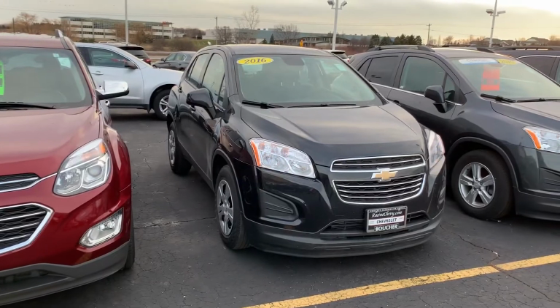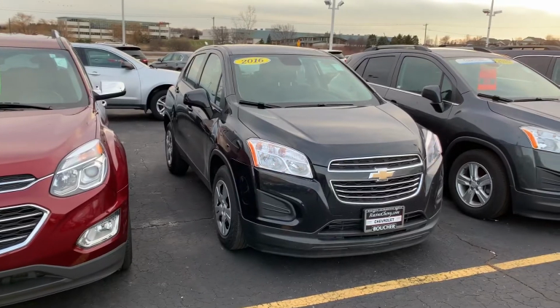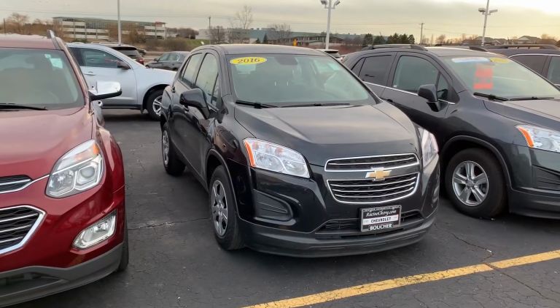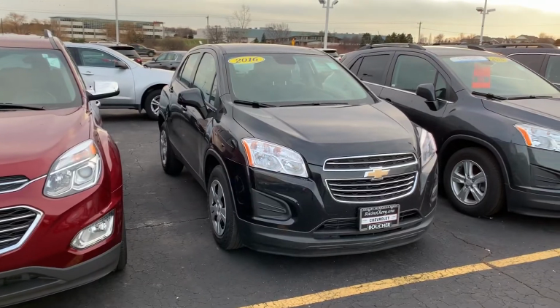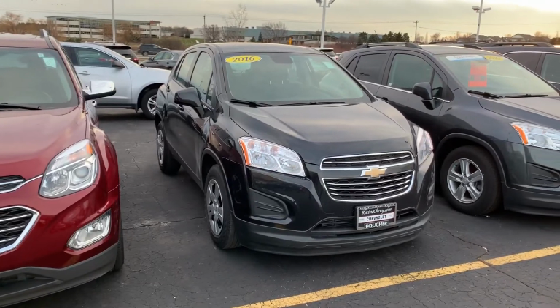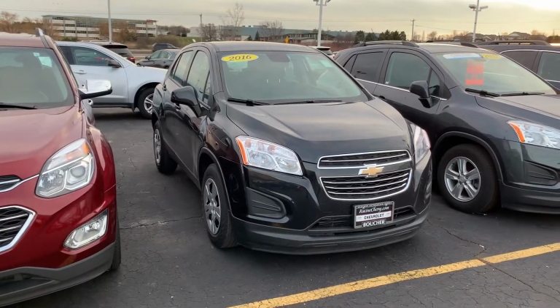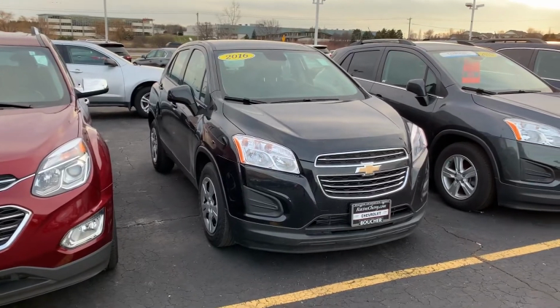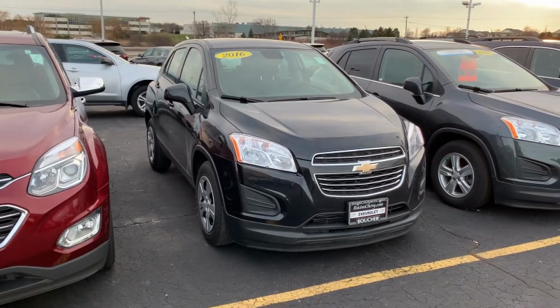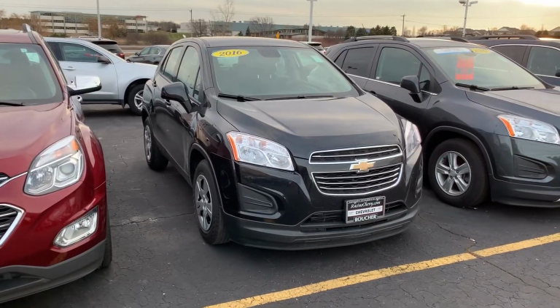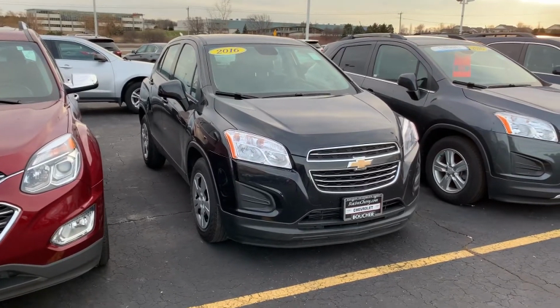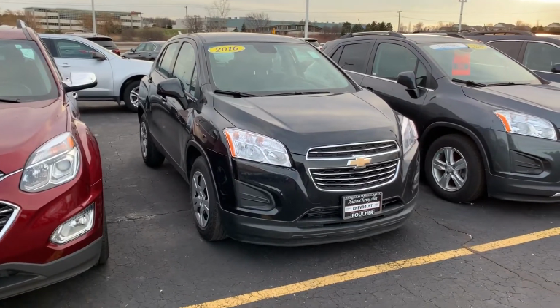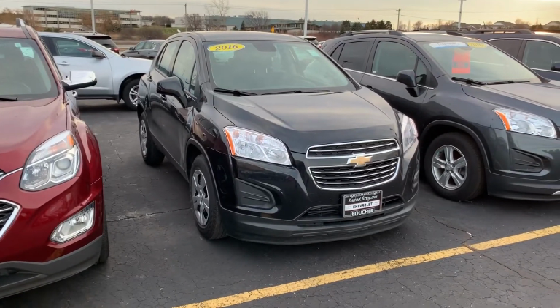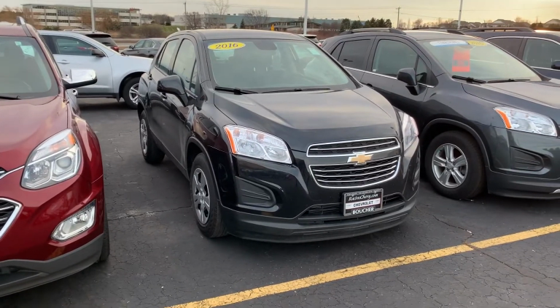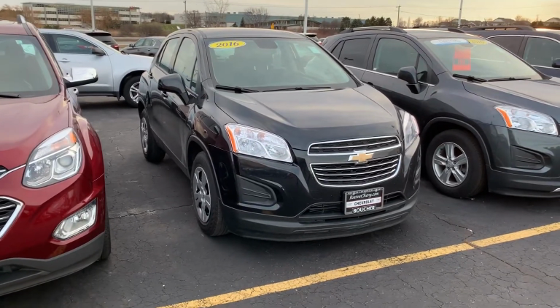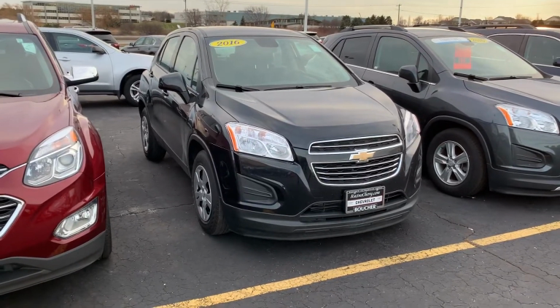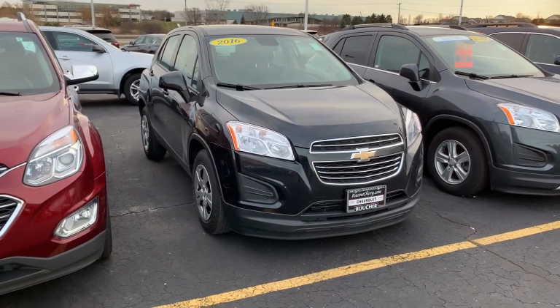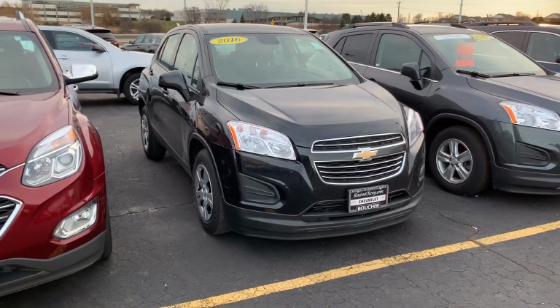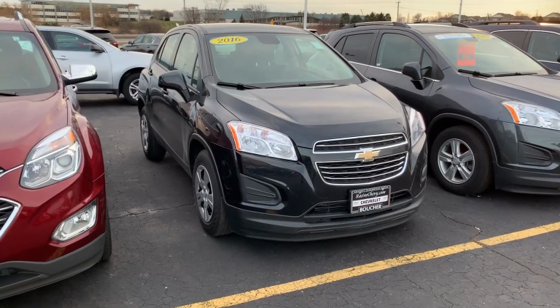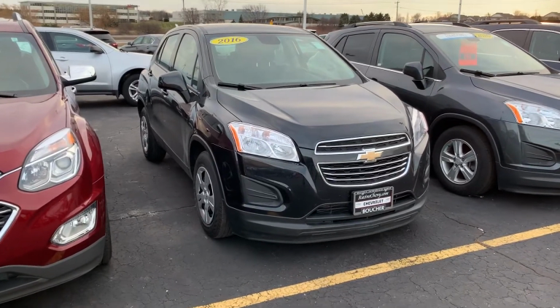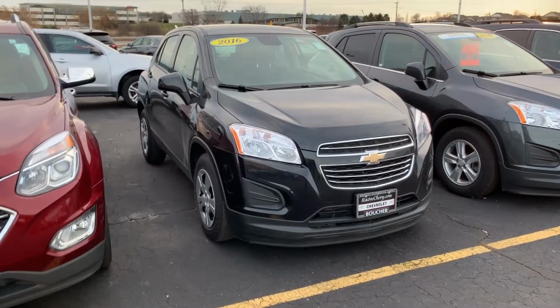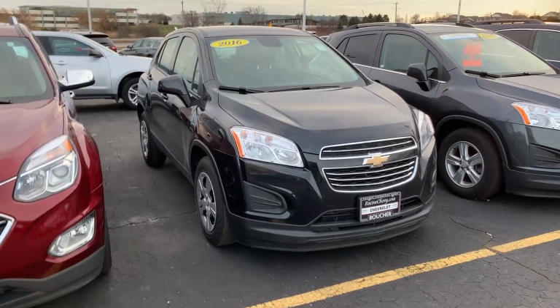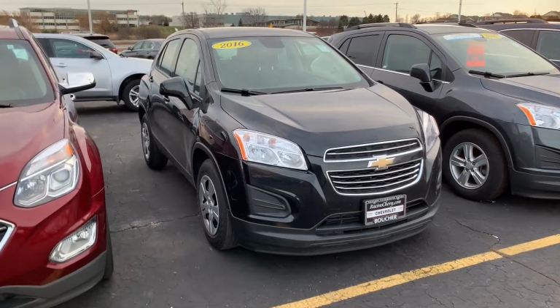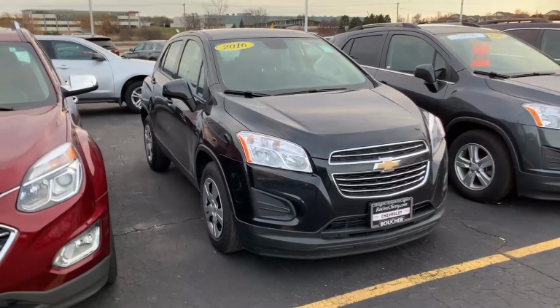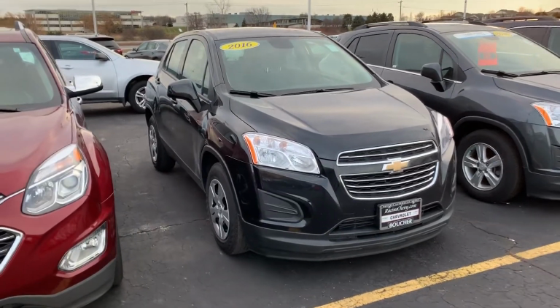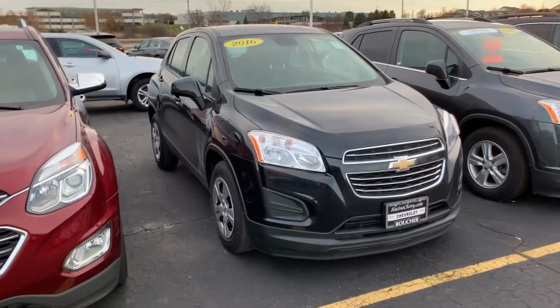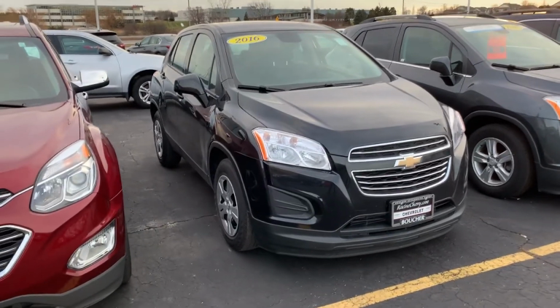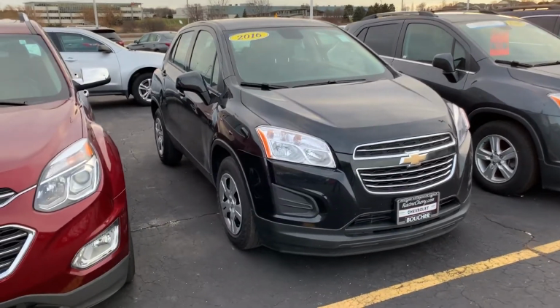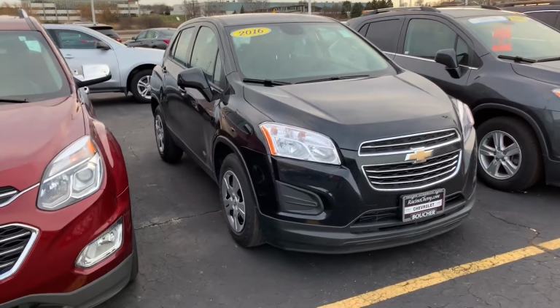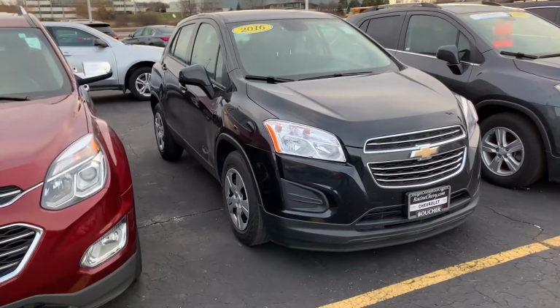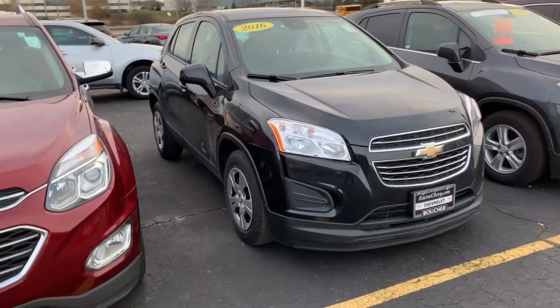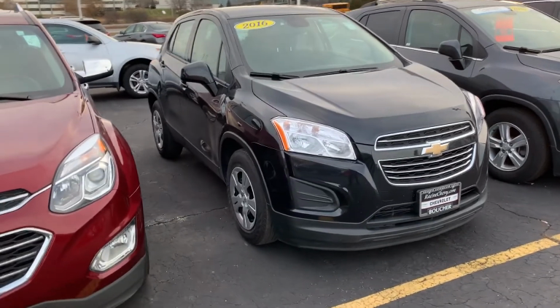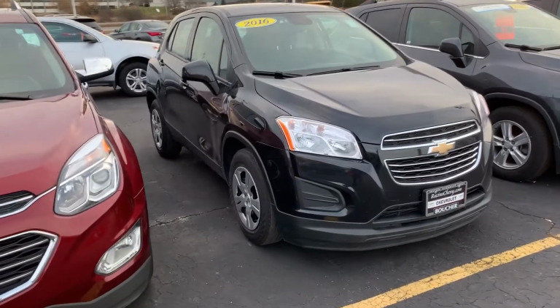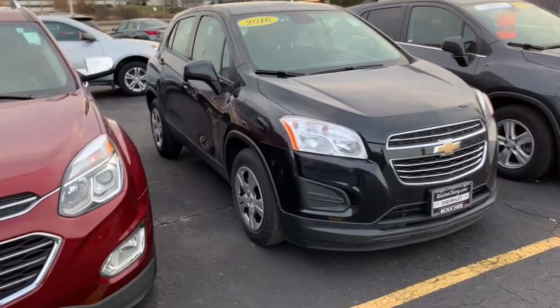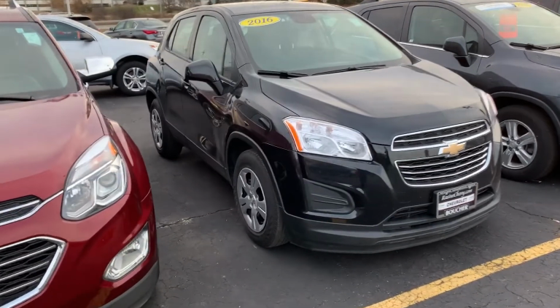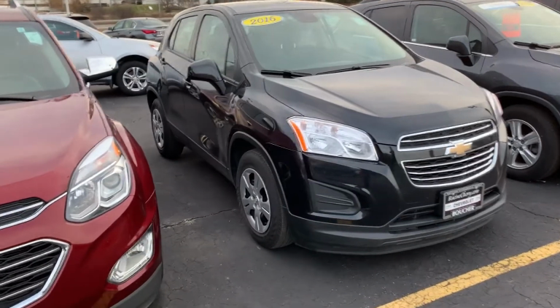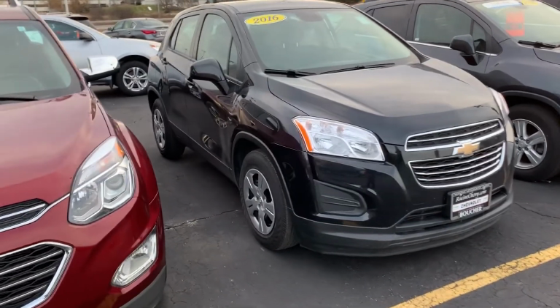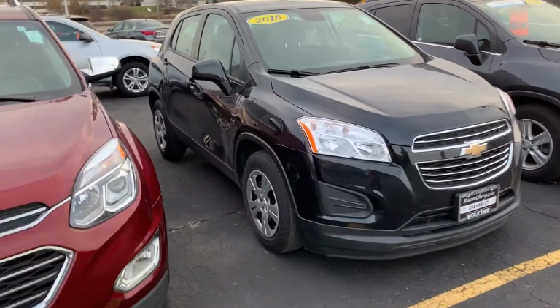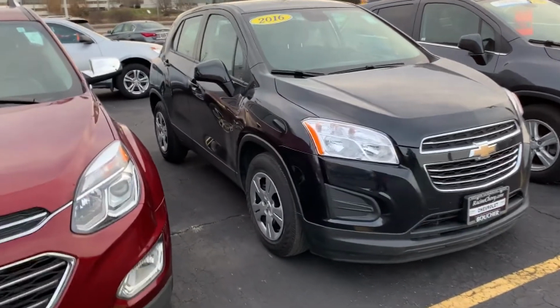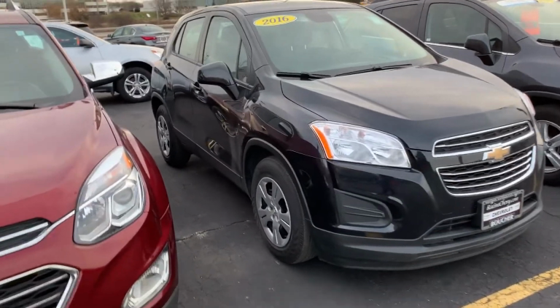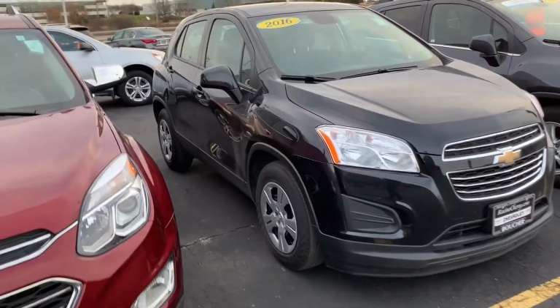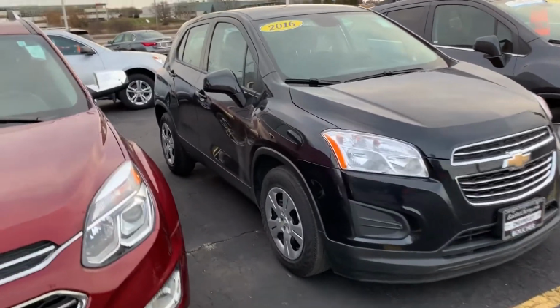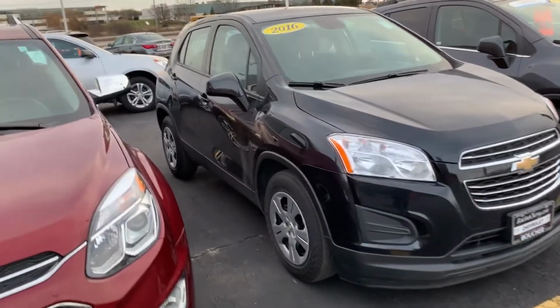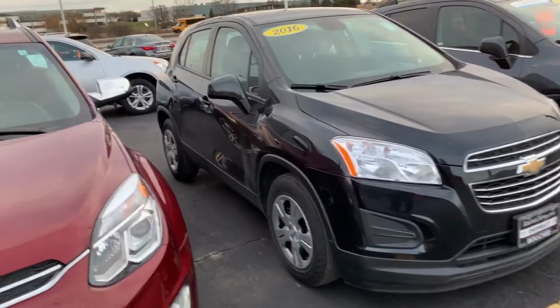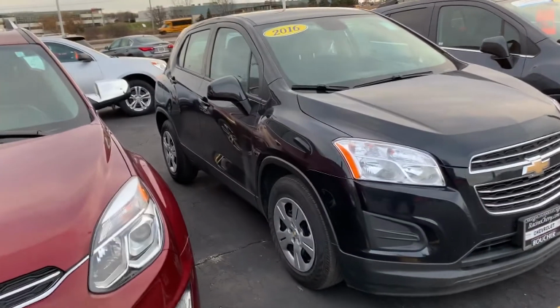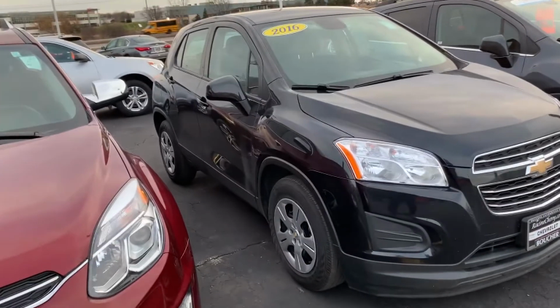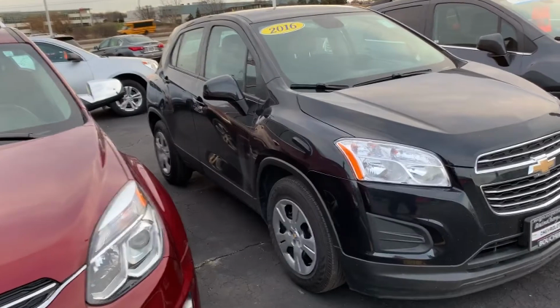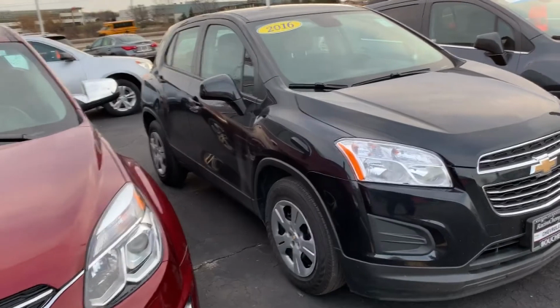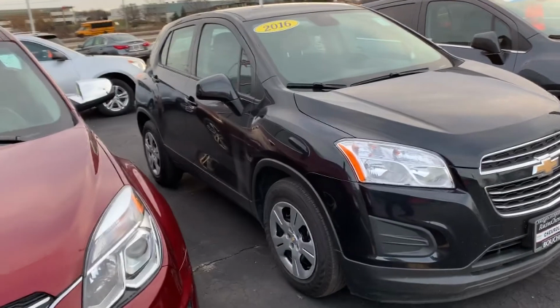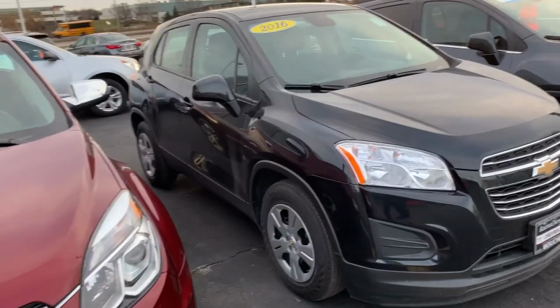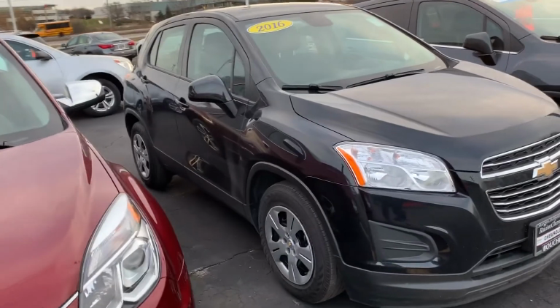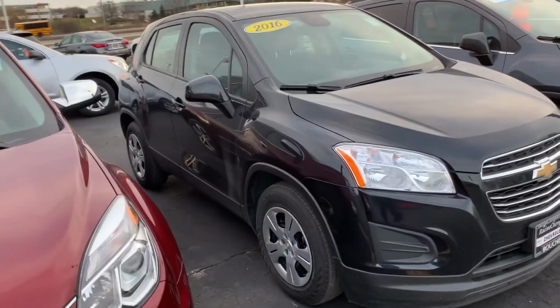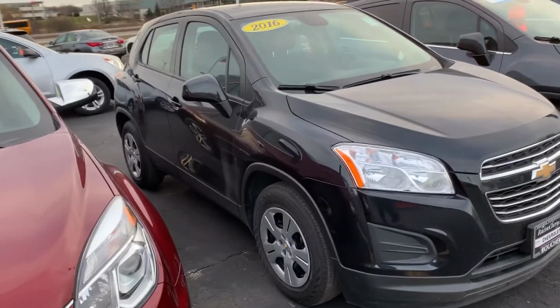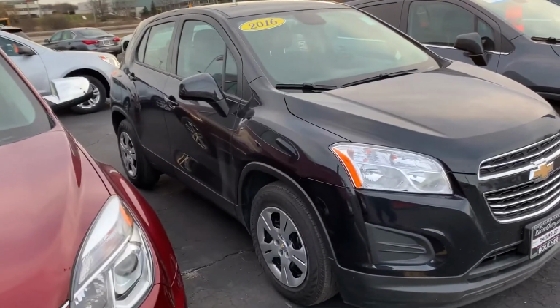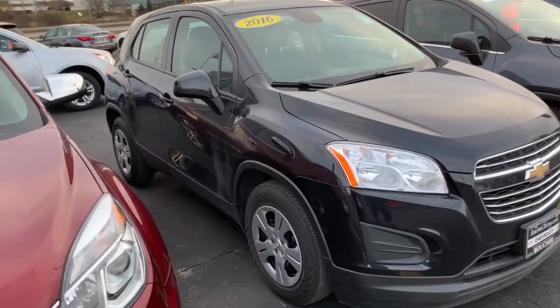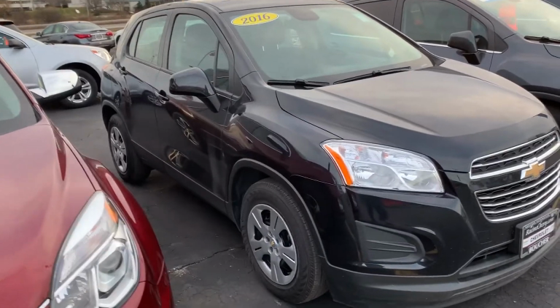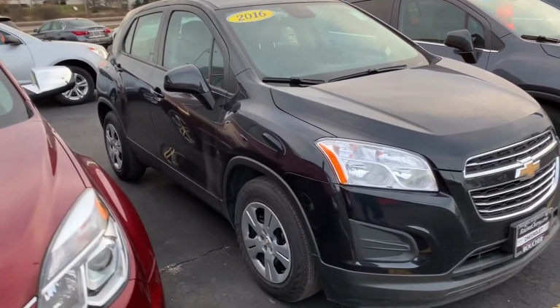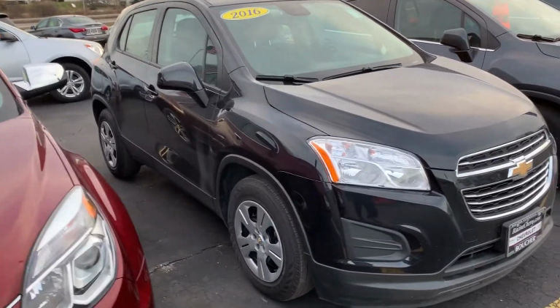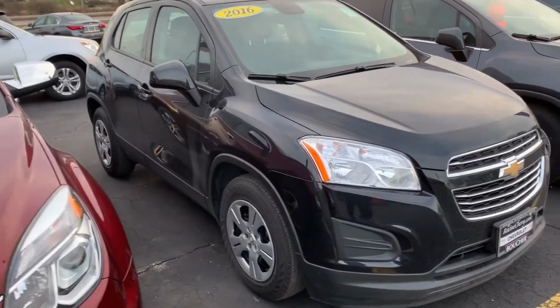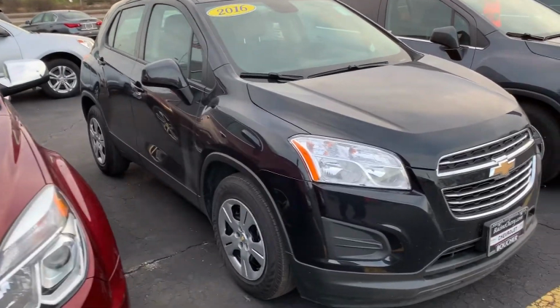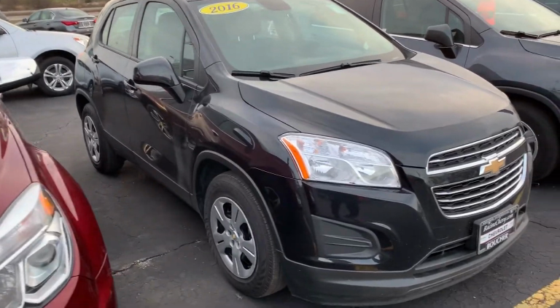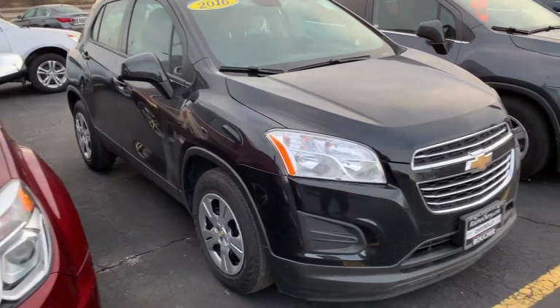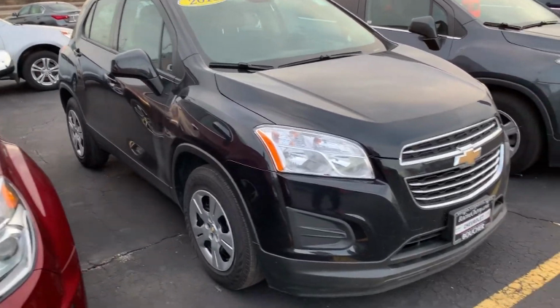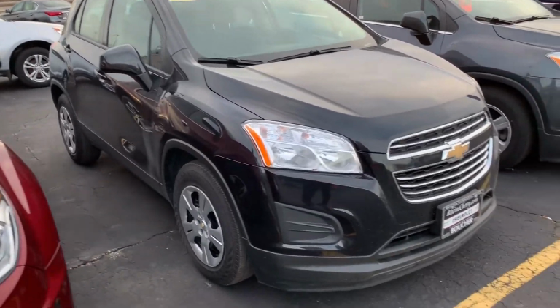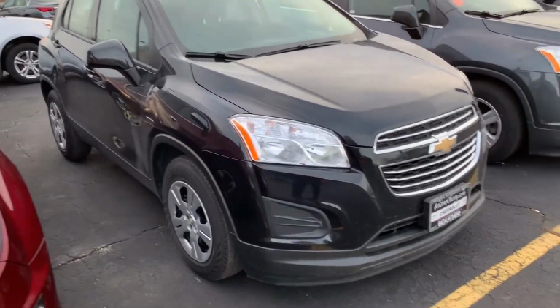Hi, this is Amanda from Boucher Chevrolet Racing. I want to send you a quick video on the sporty 2016 Chevrolet Trax.